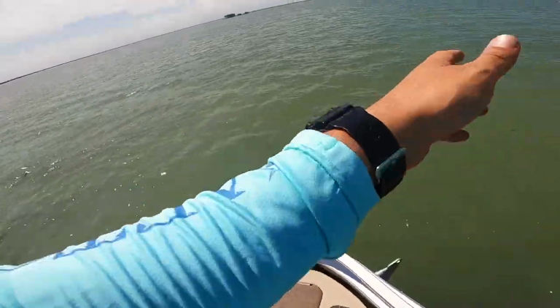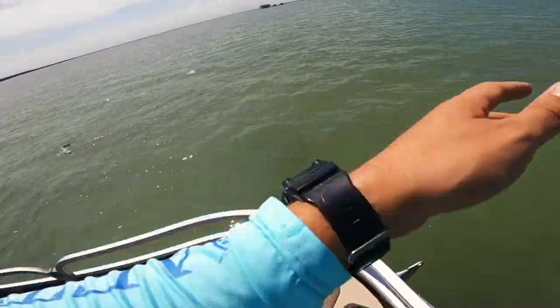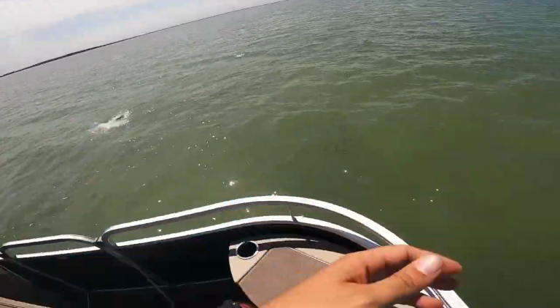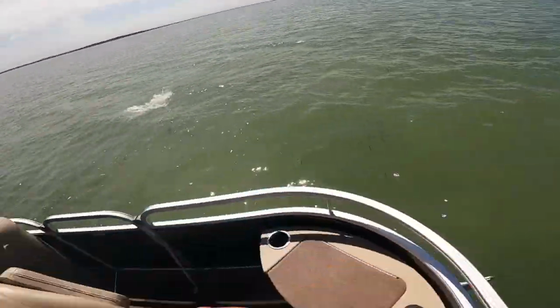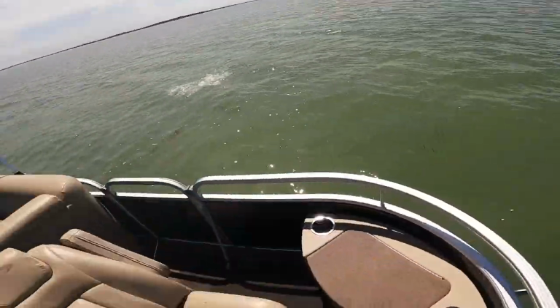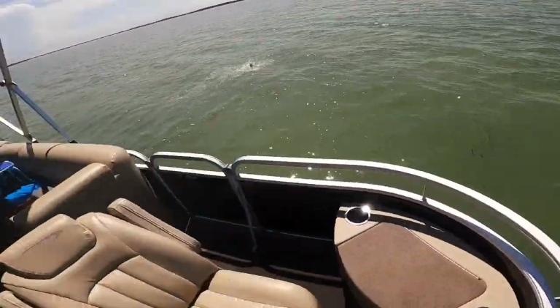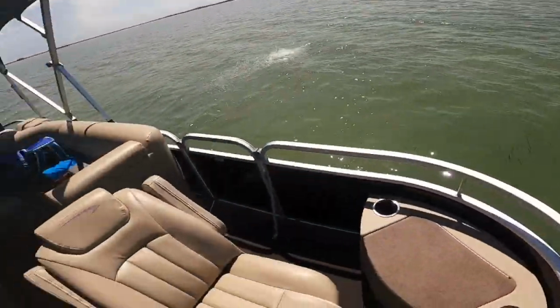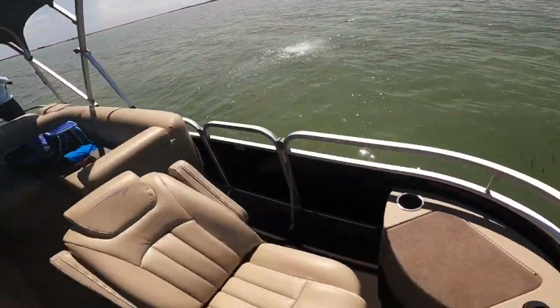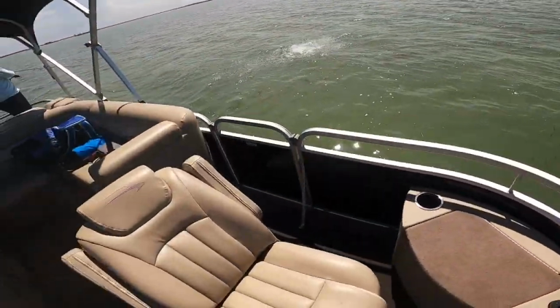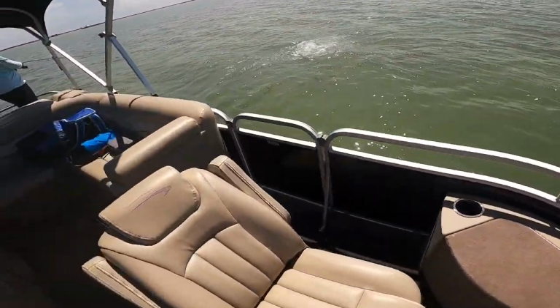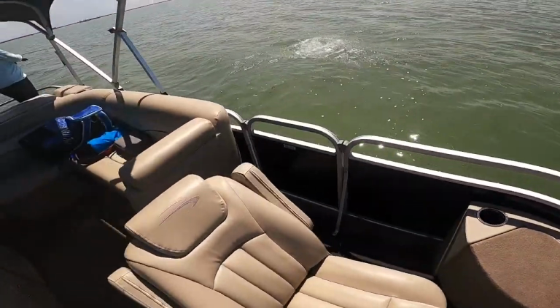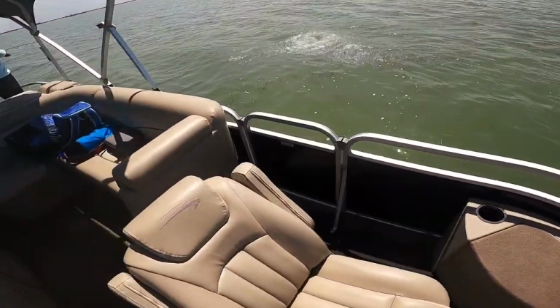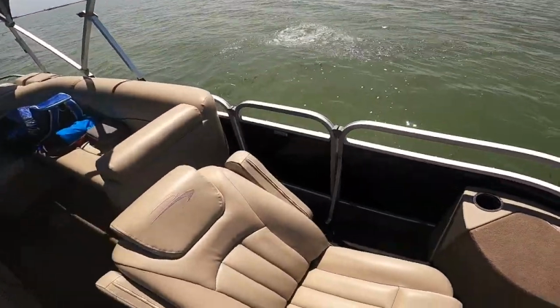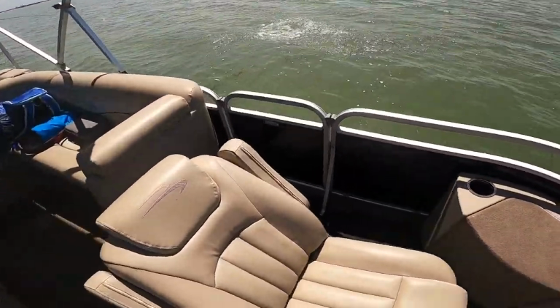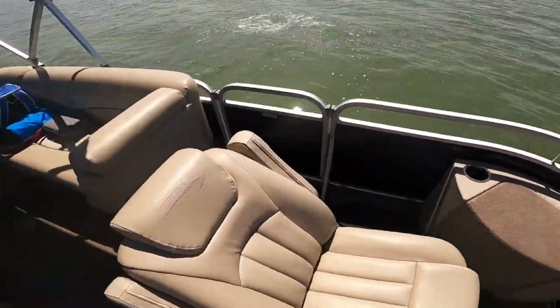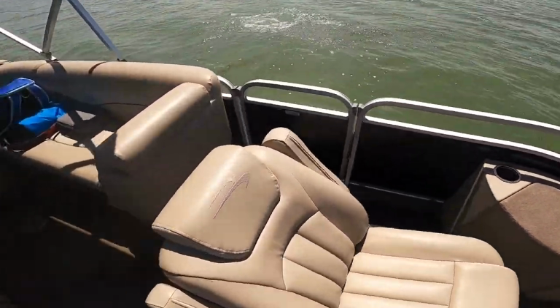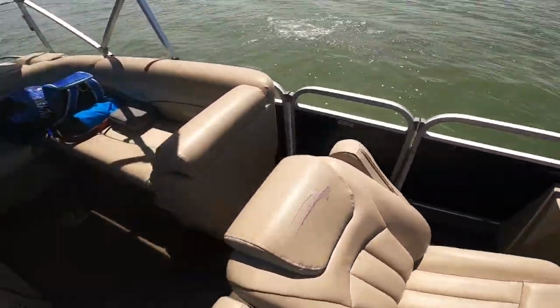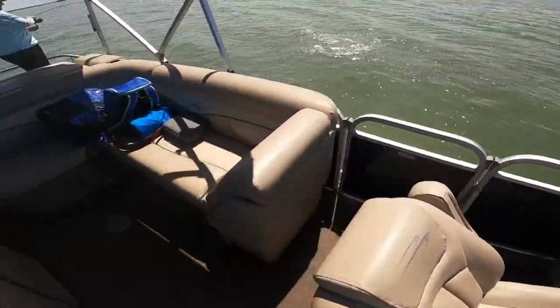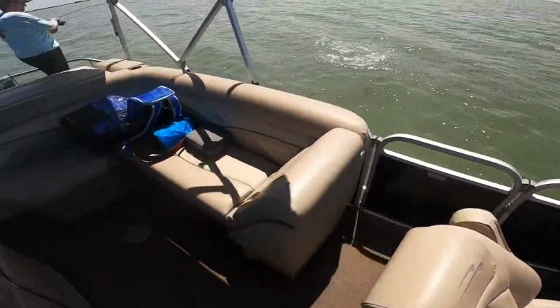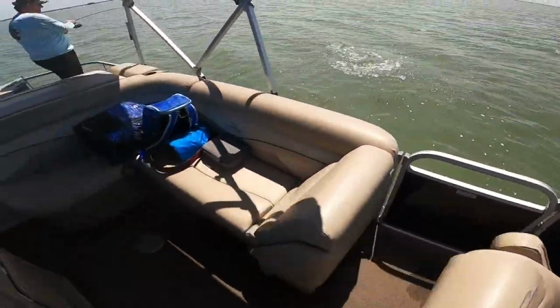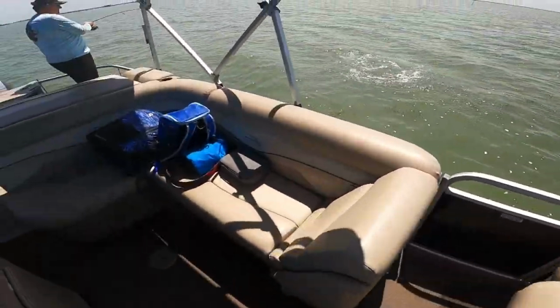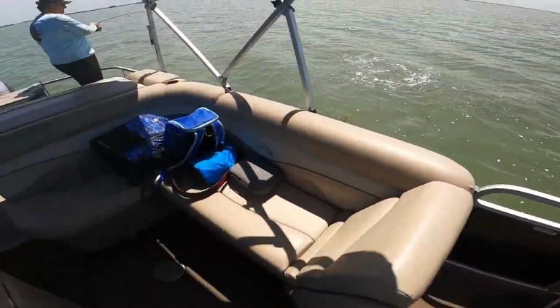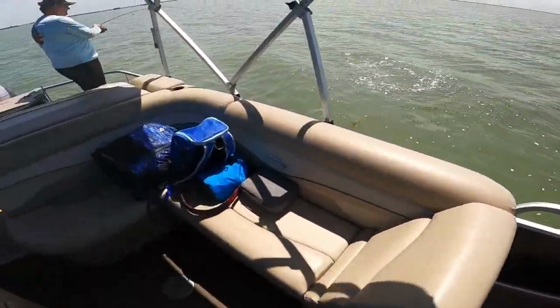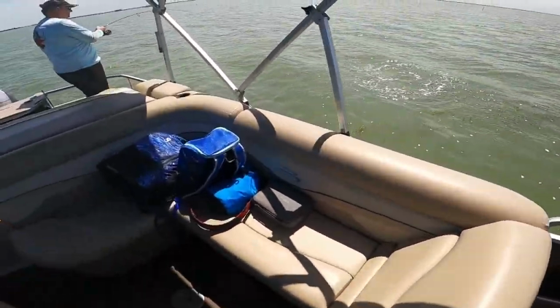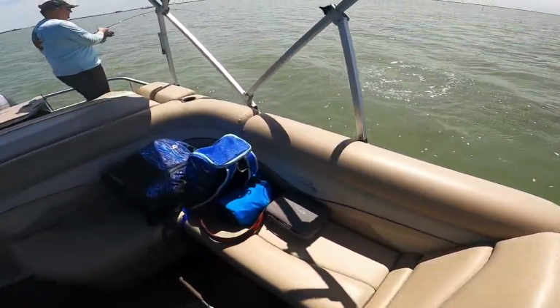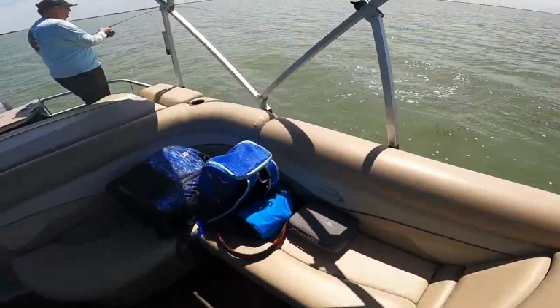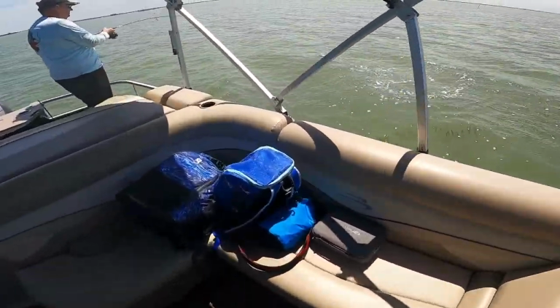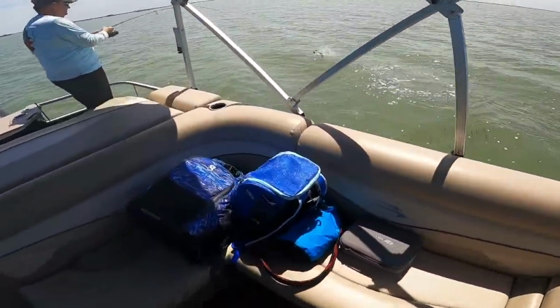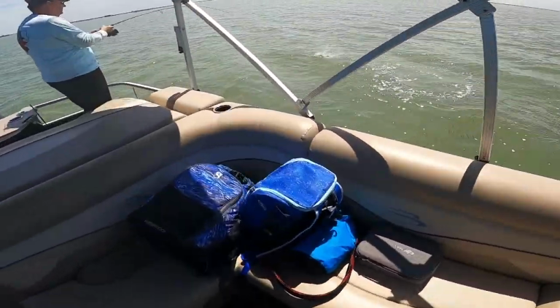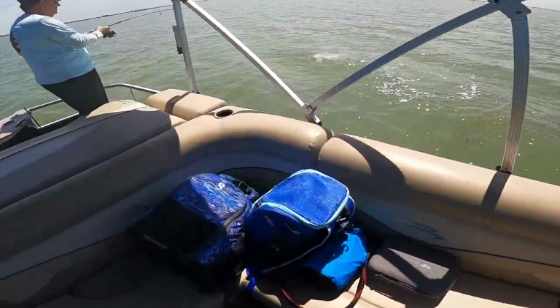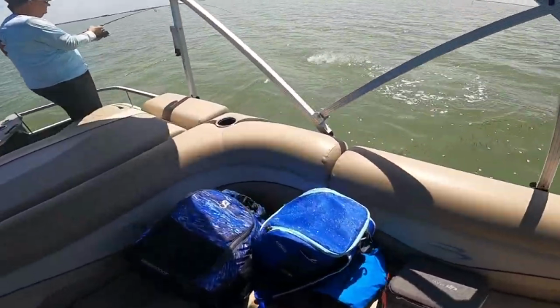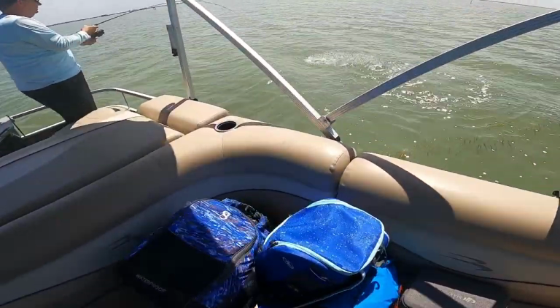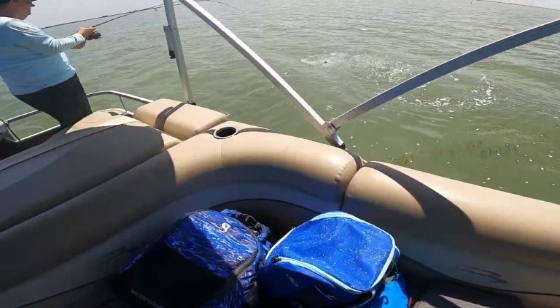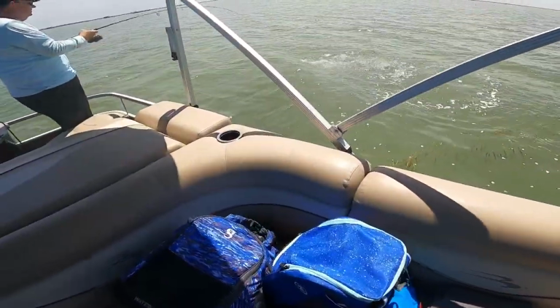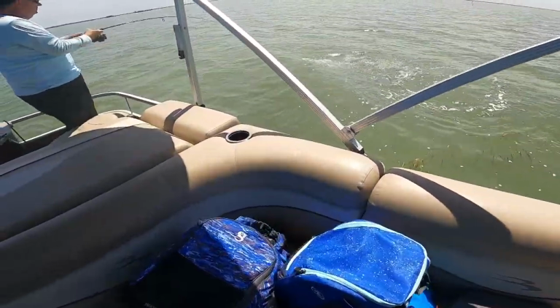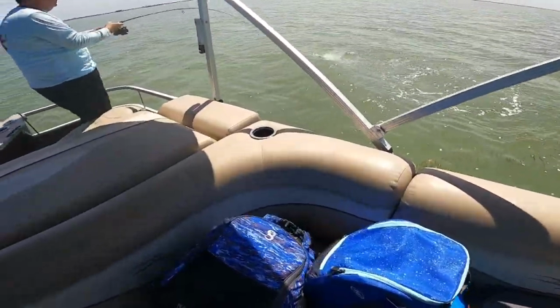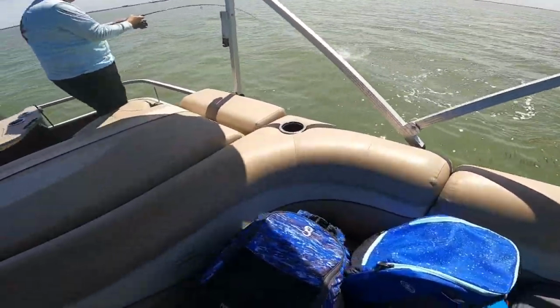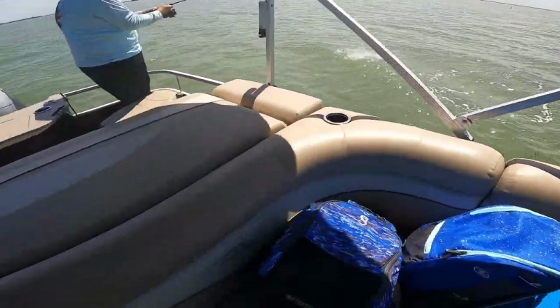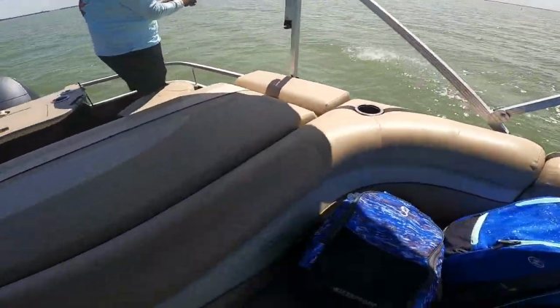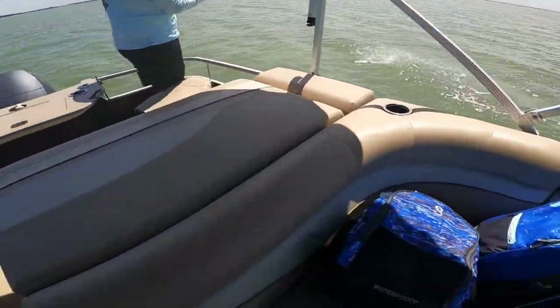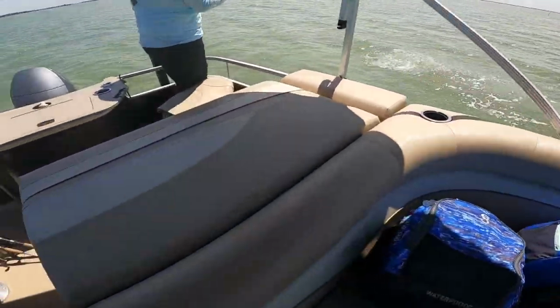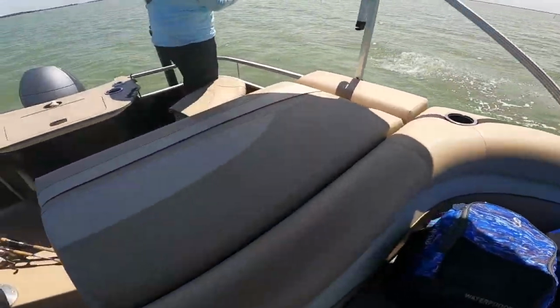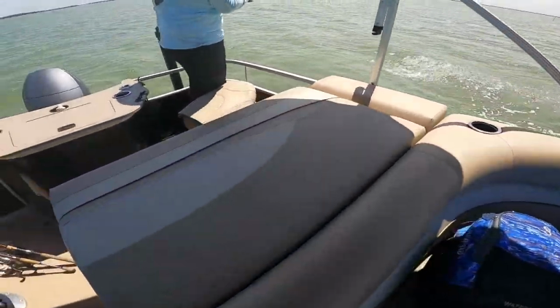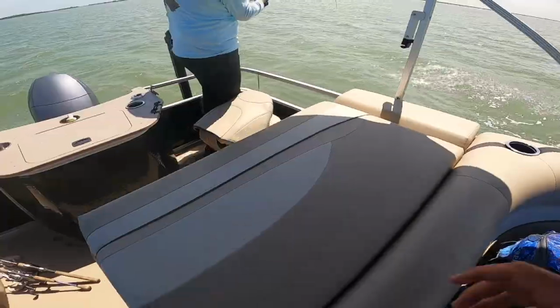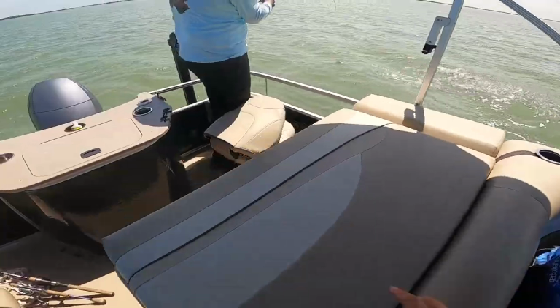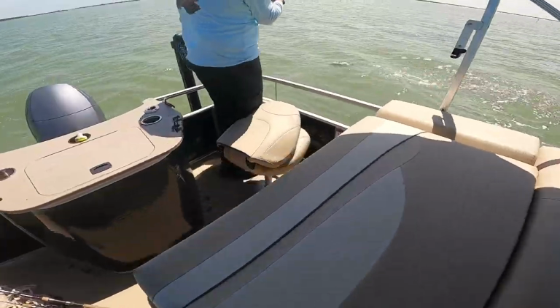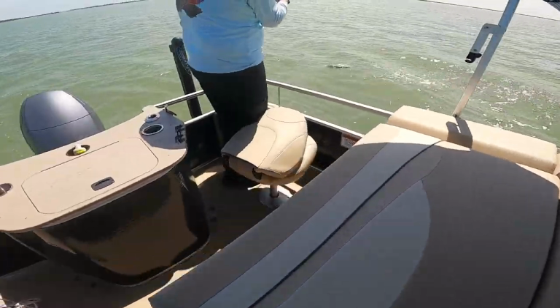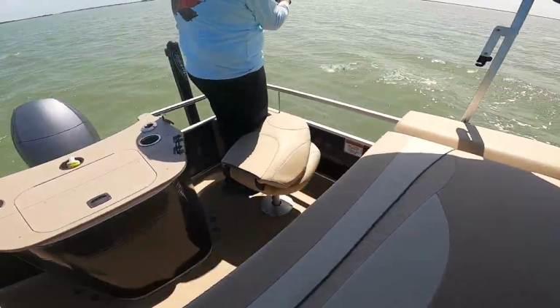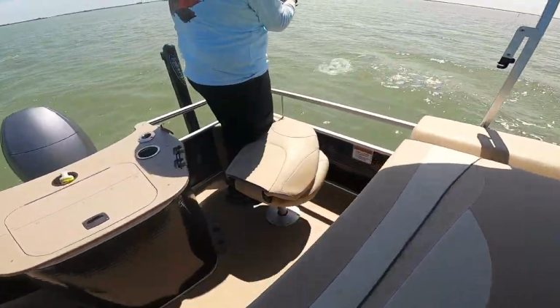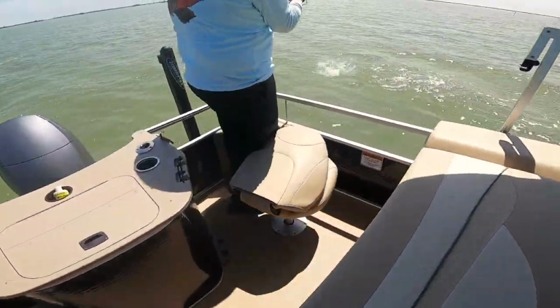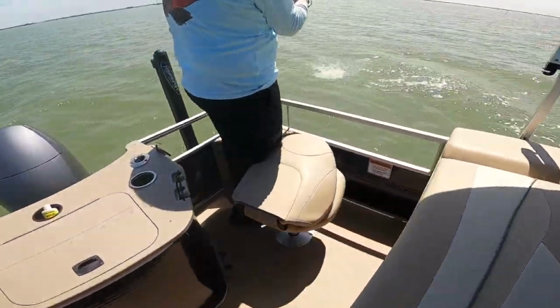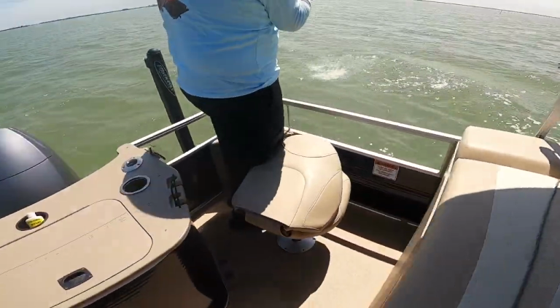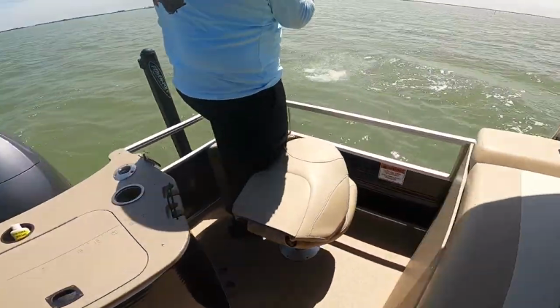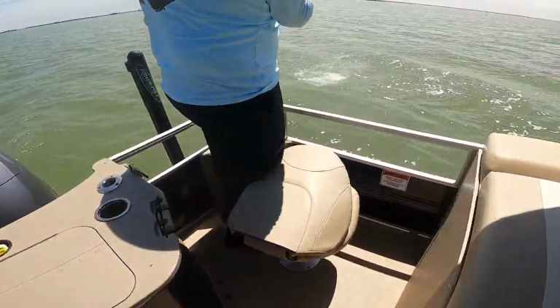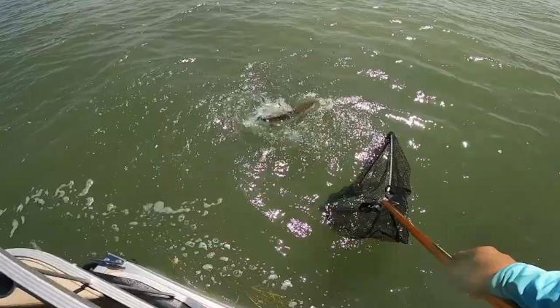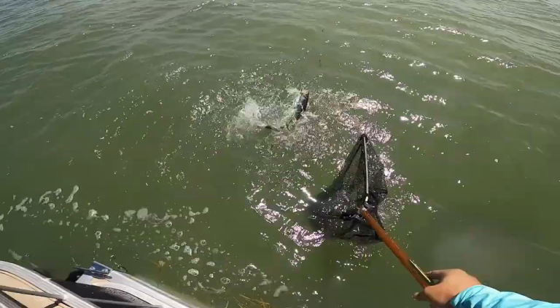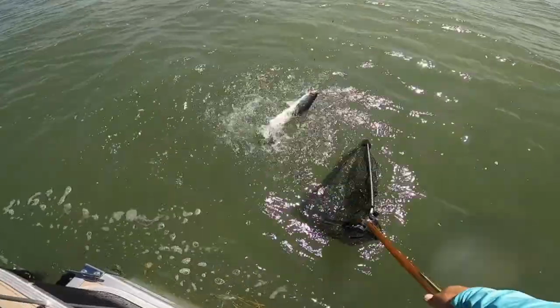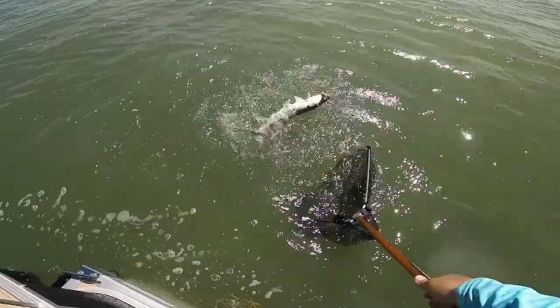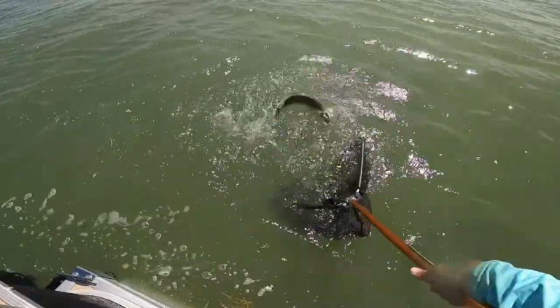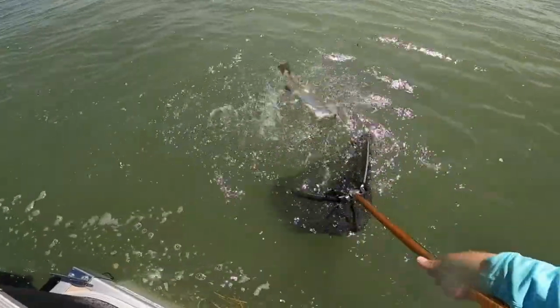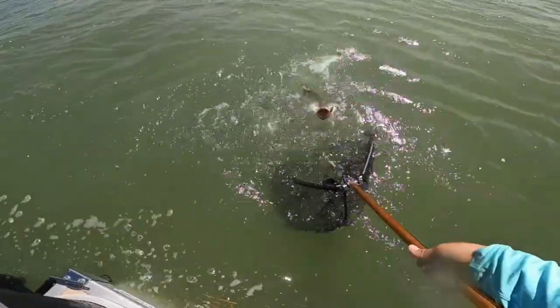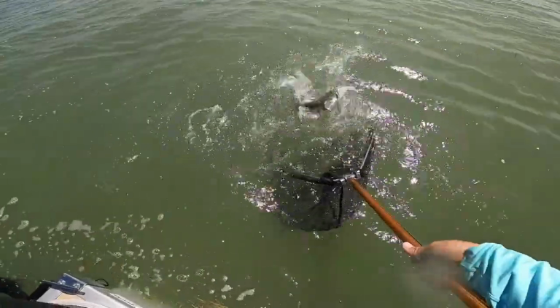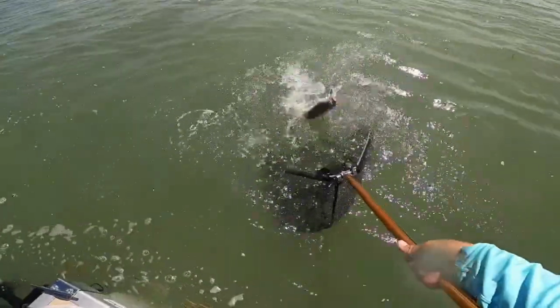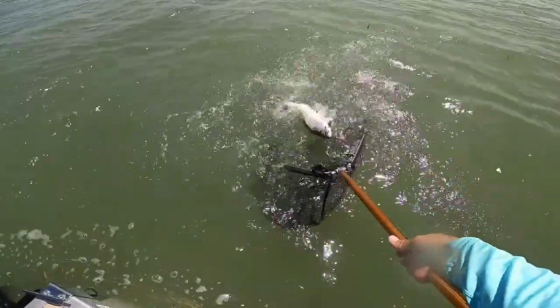There we go. Nice. Awesome. Boom. That's a rat. No, that's a big trout. Oh my god. This is a giant trout, guys.